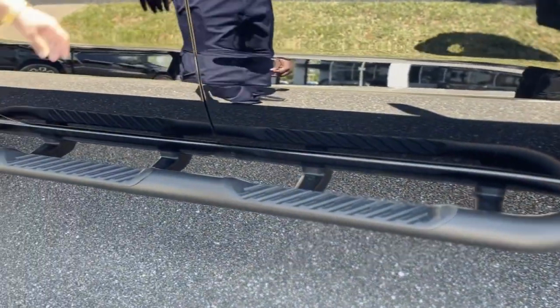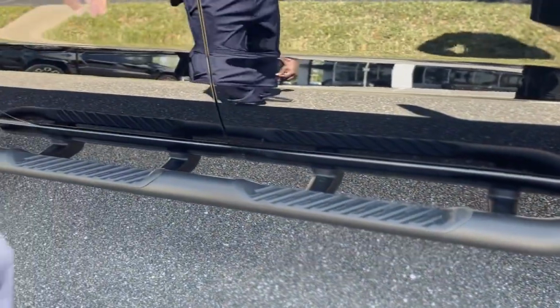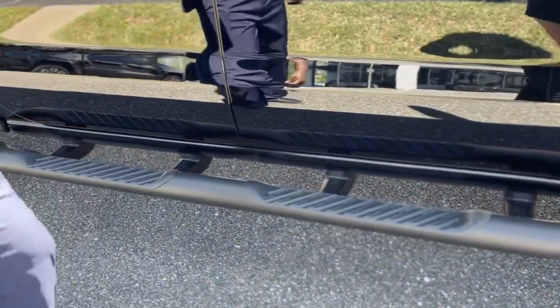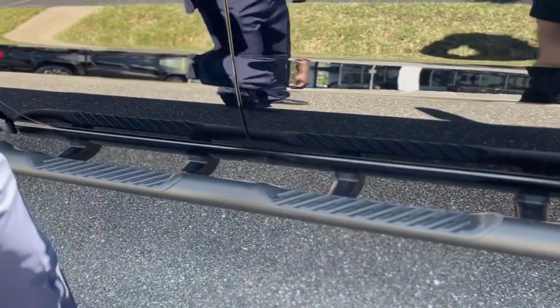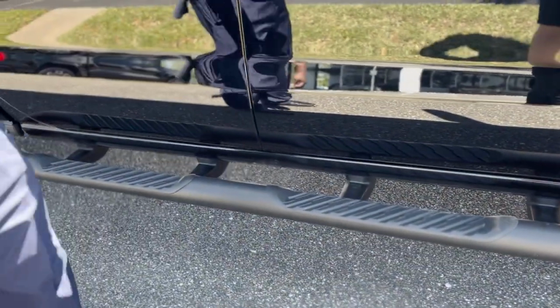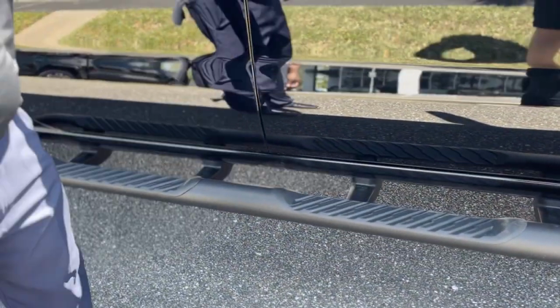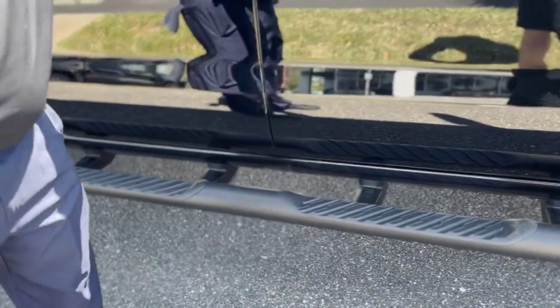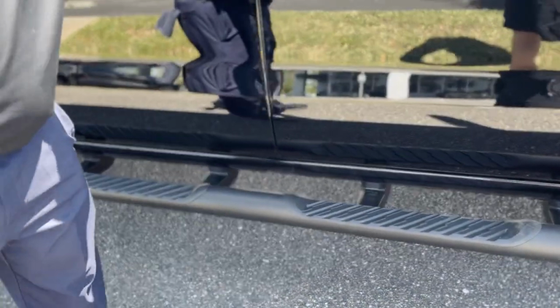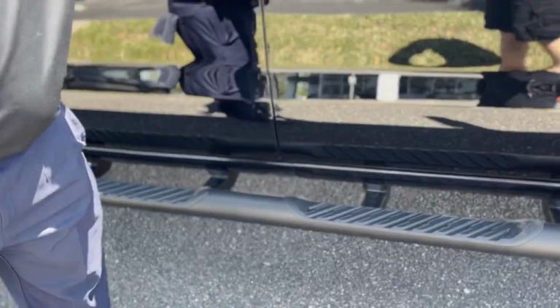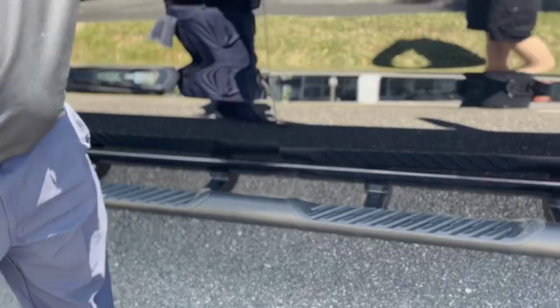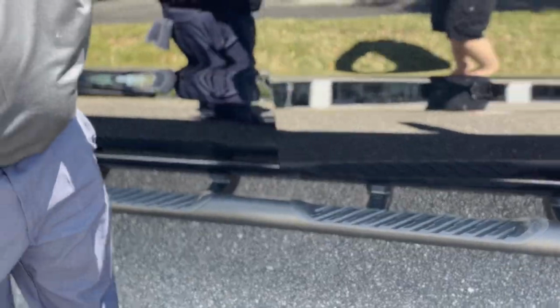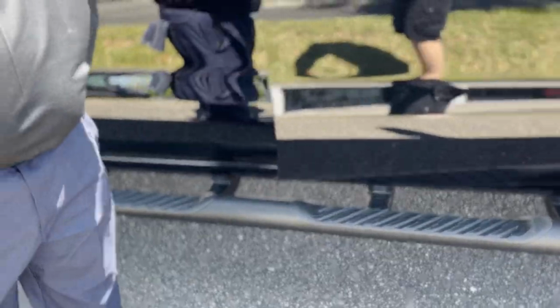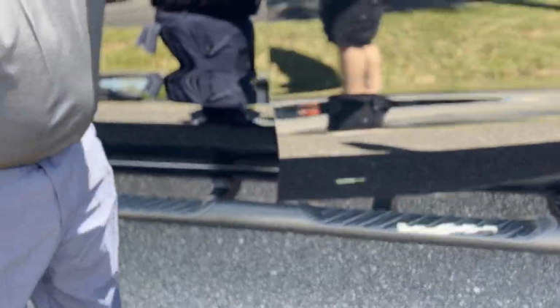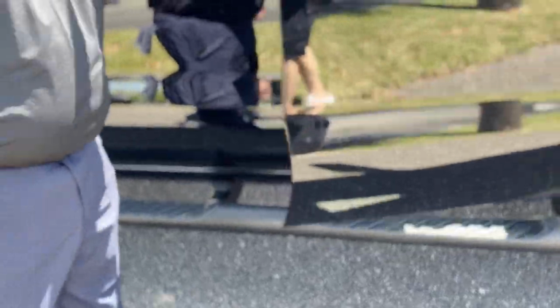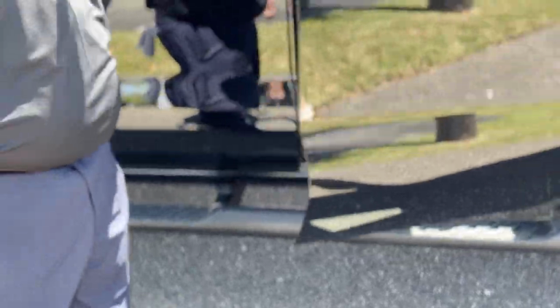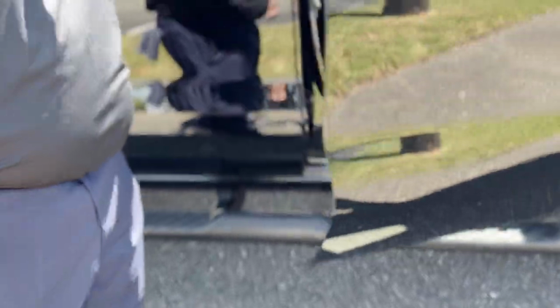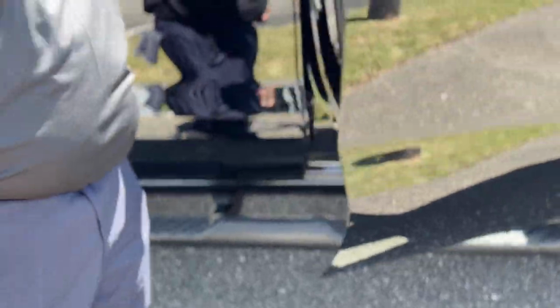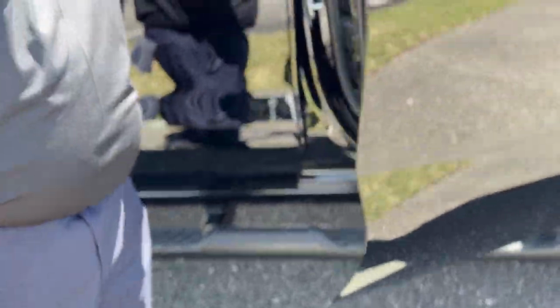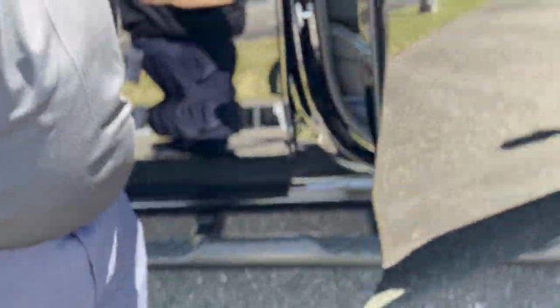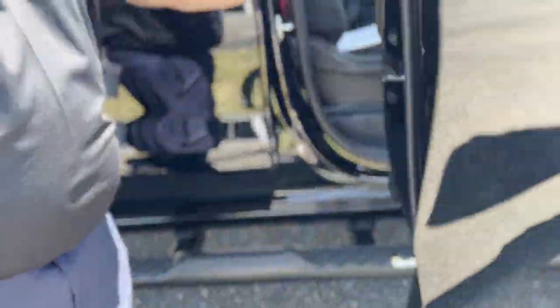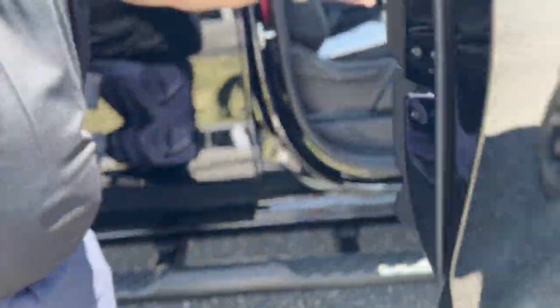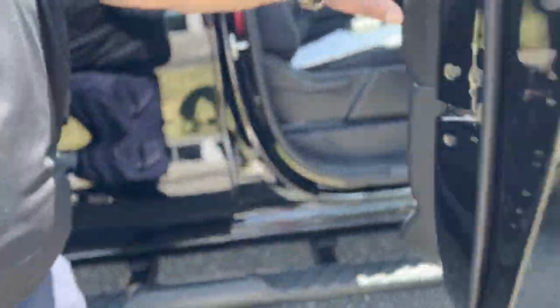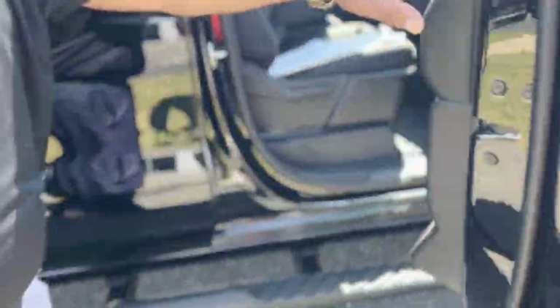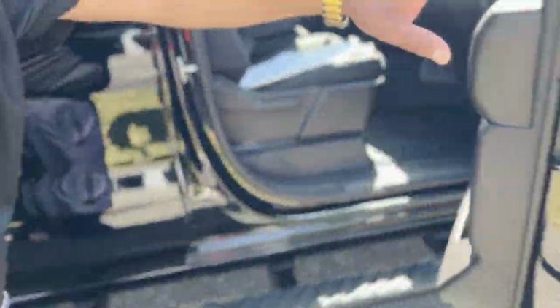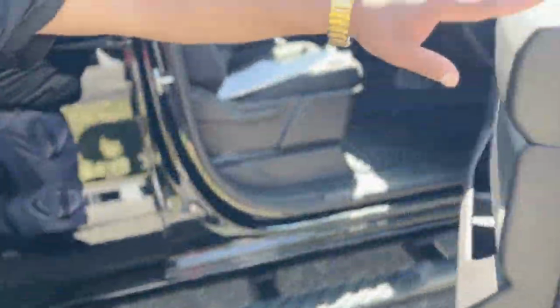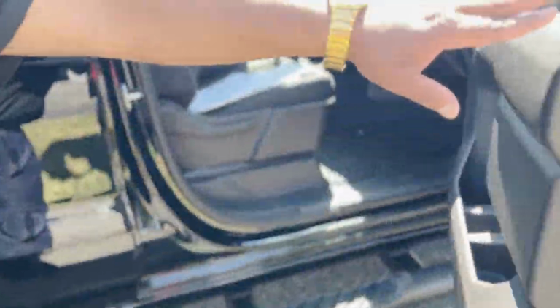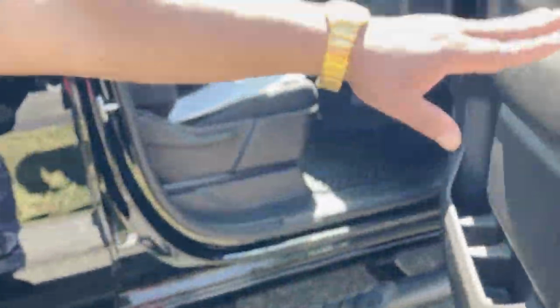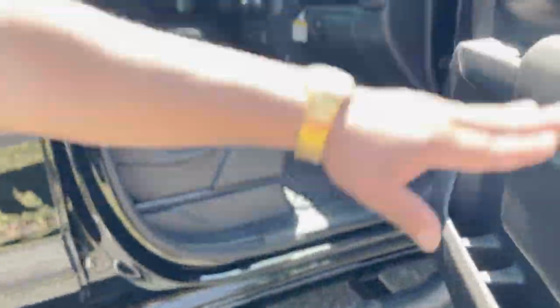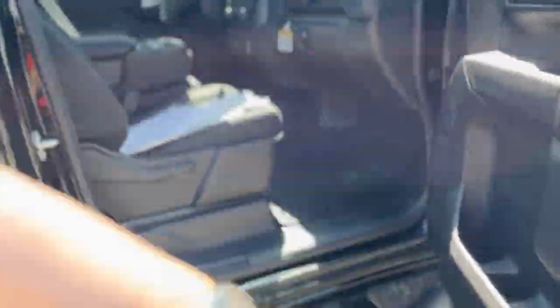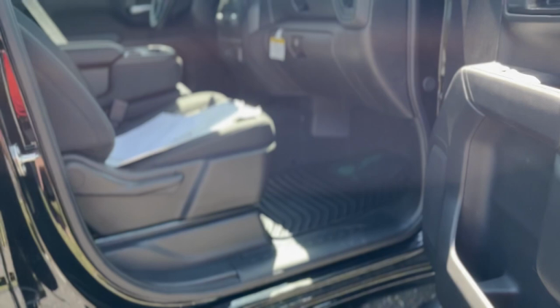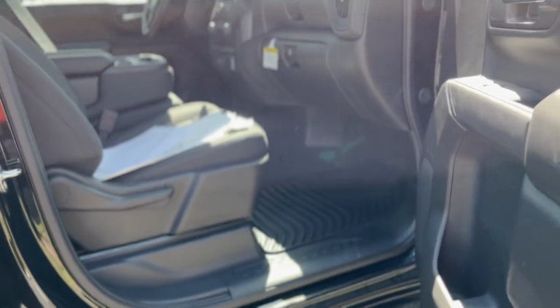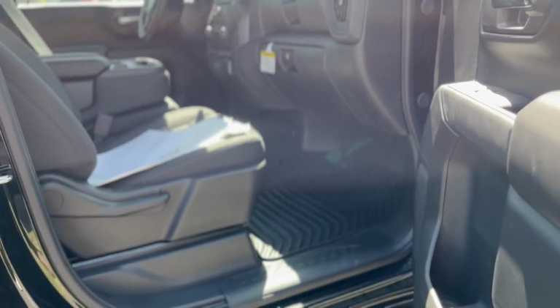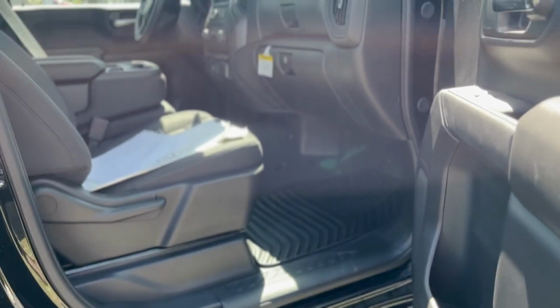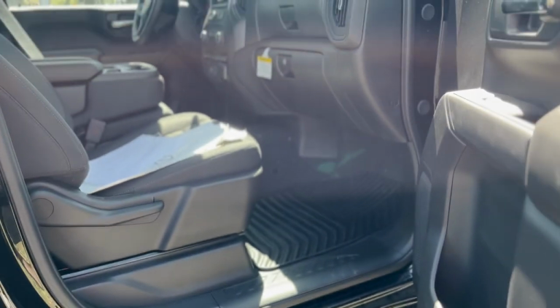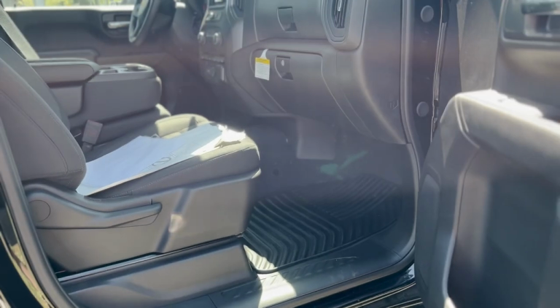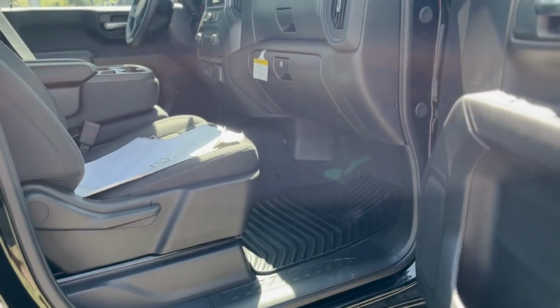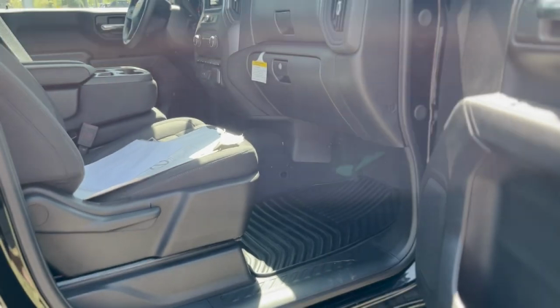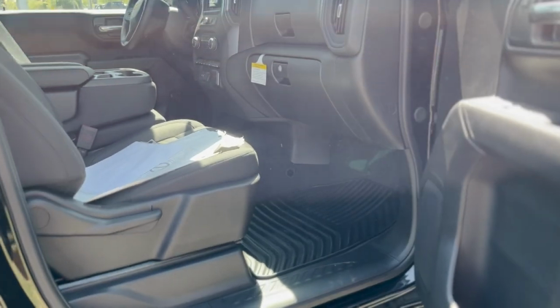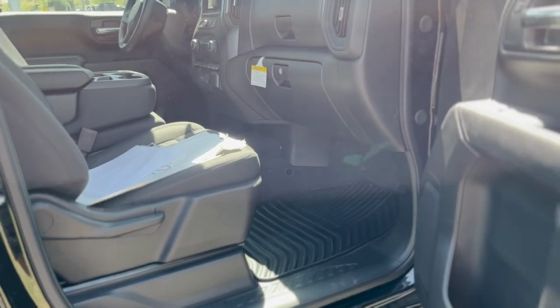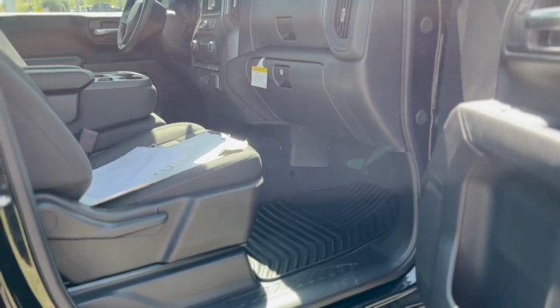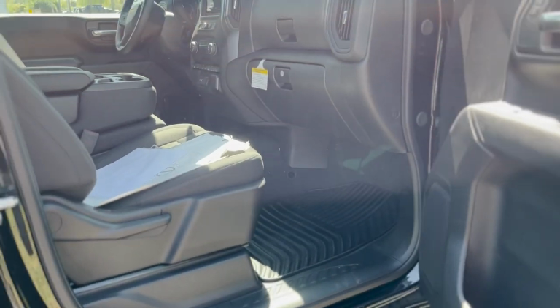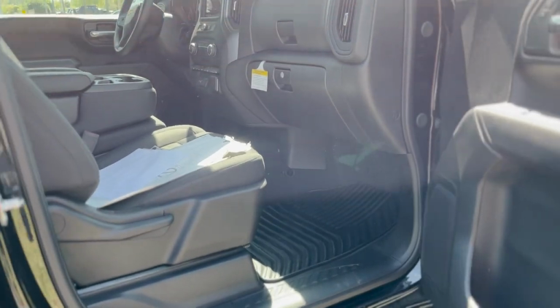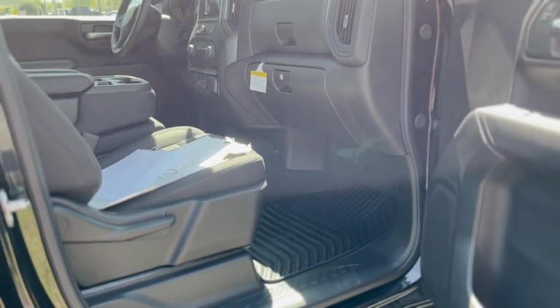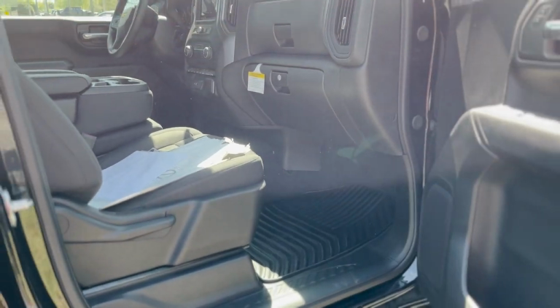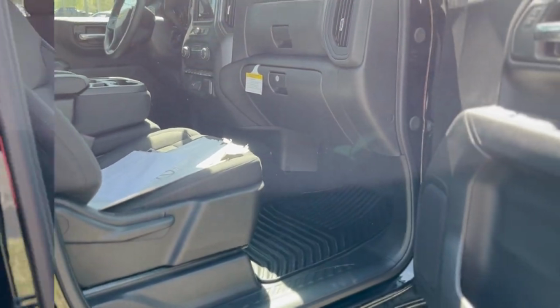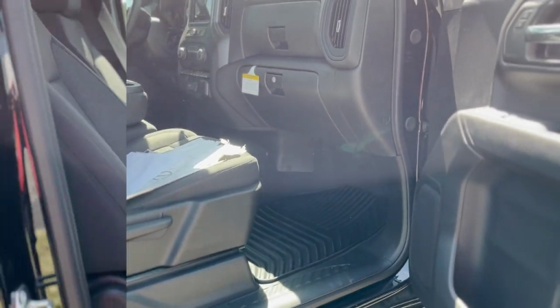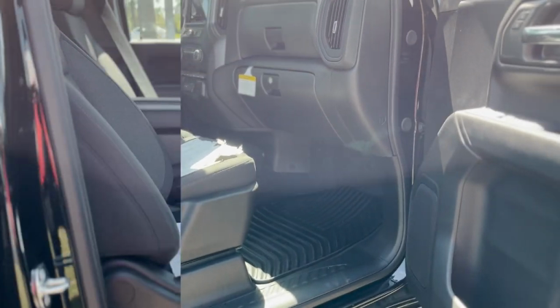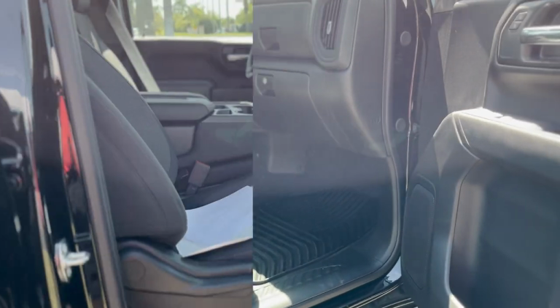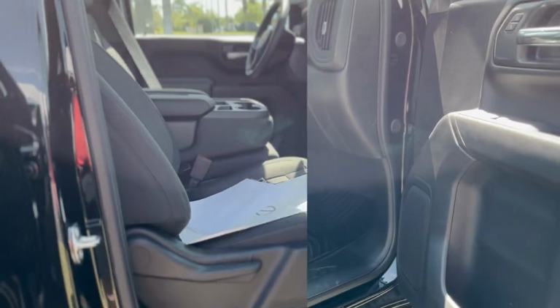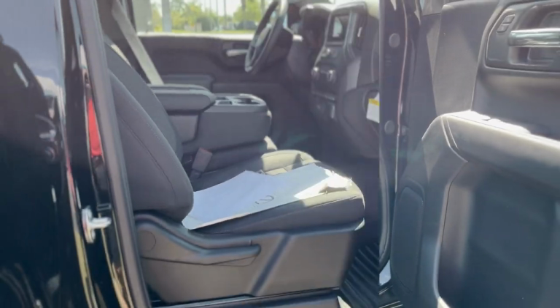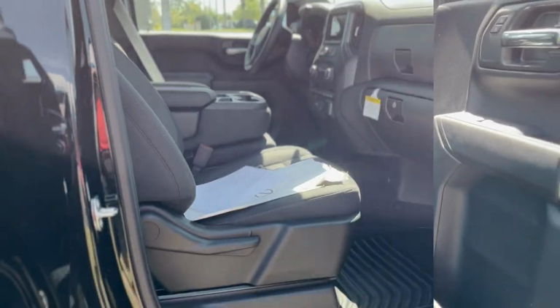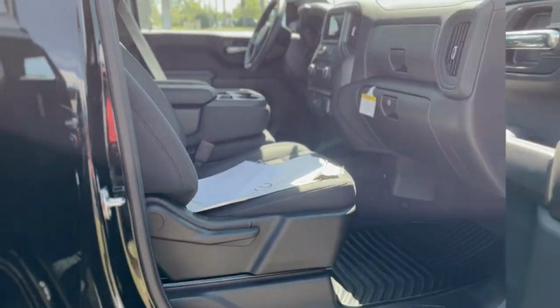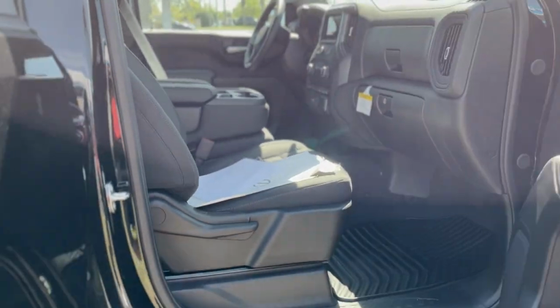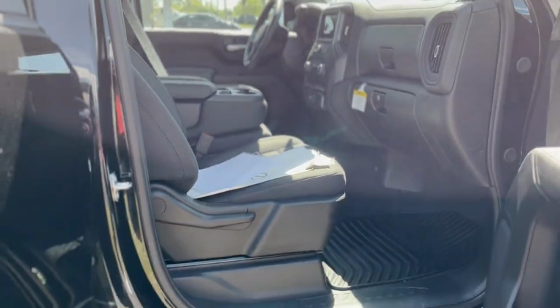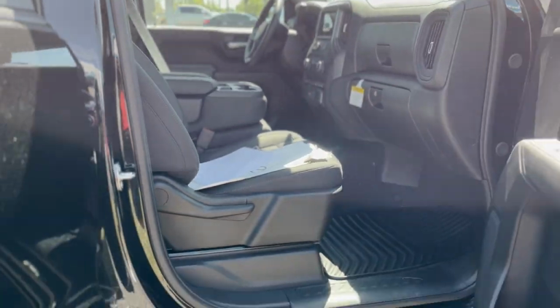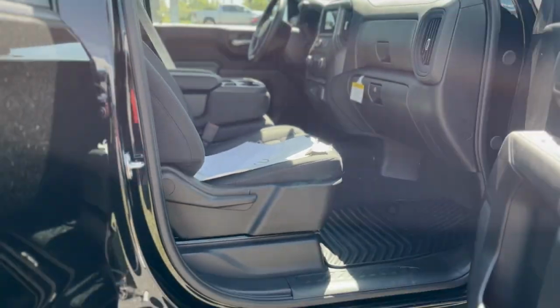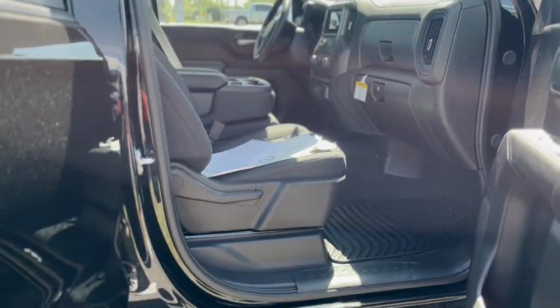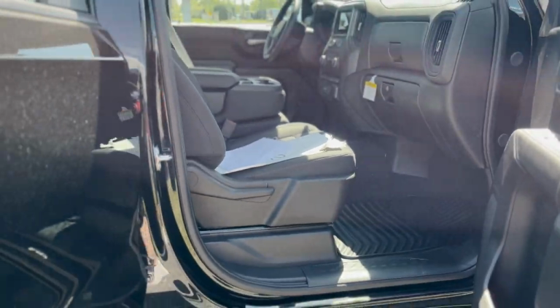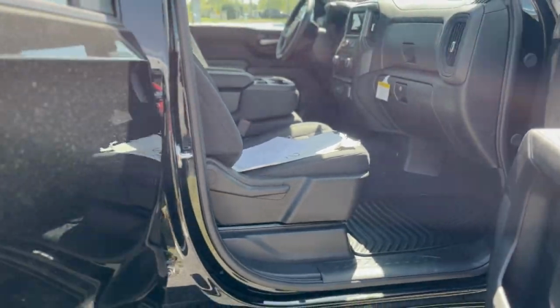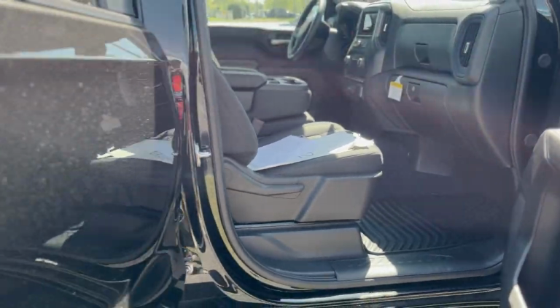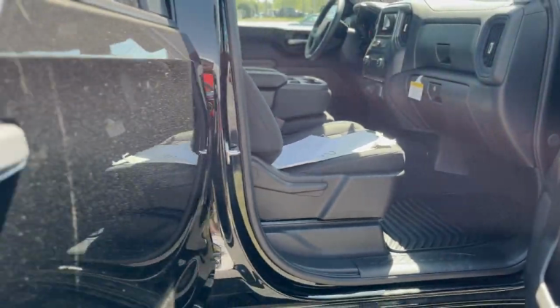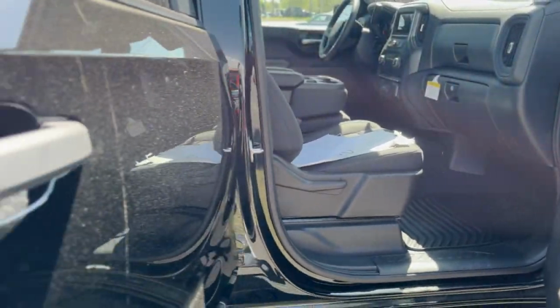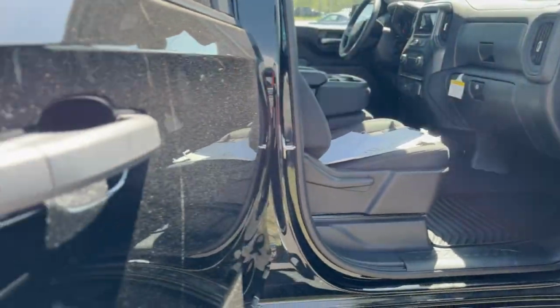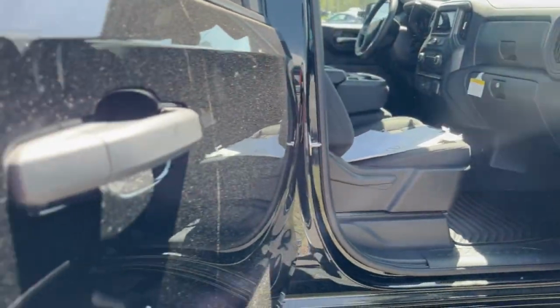Black step rails on there. It's got manual seating on both sides, and plenty of room in the back as well.